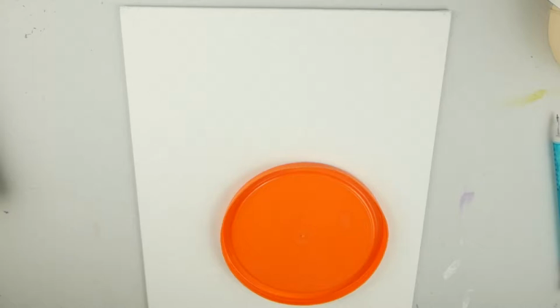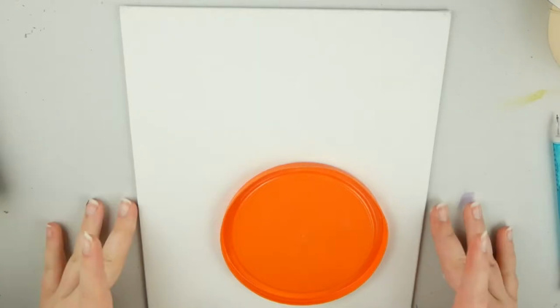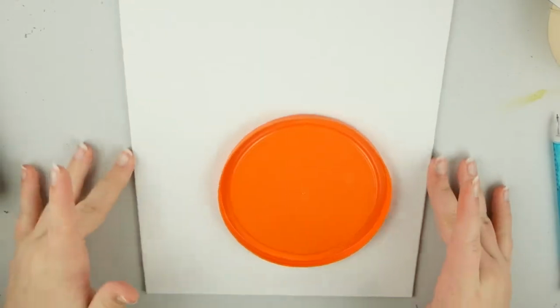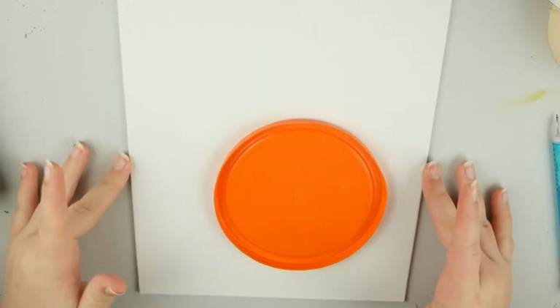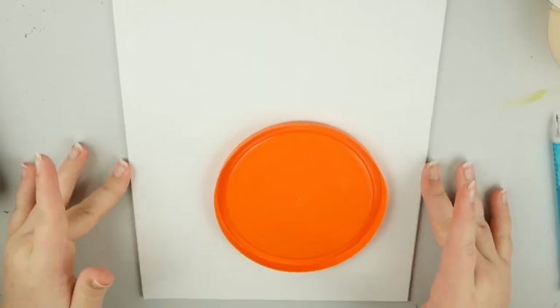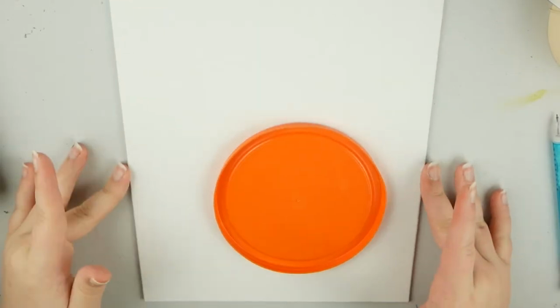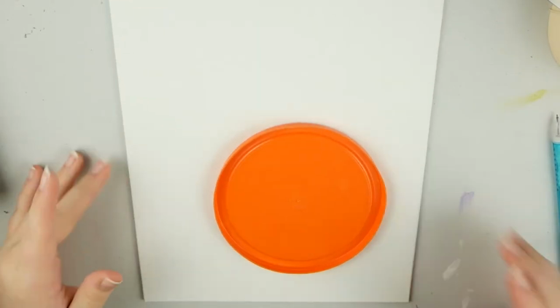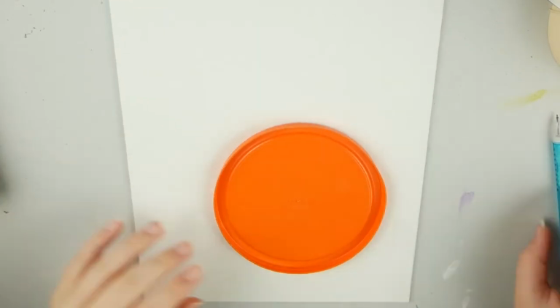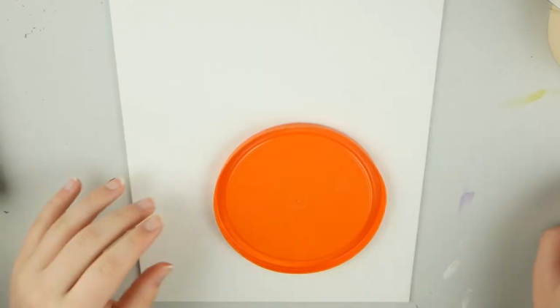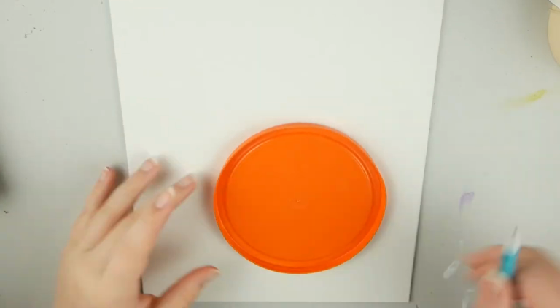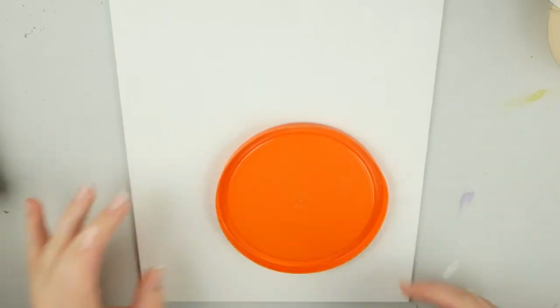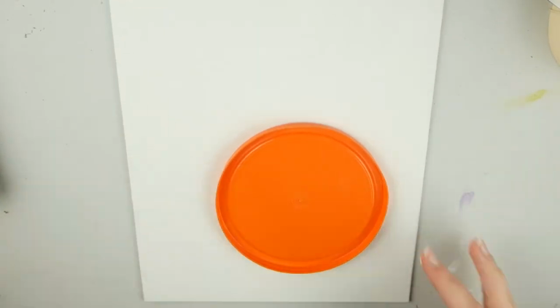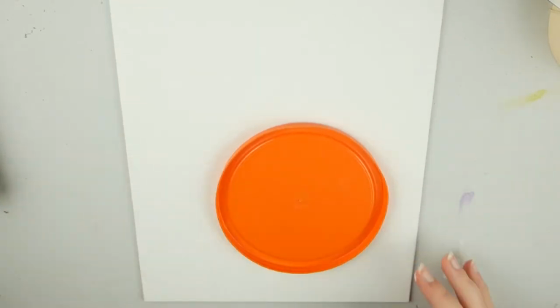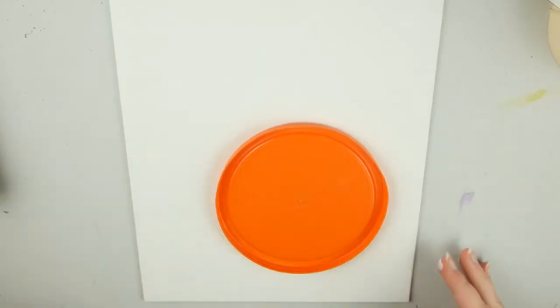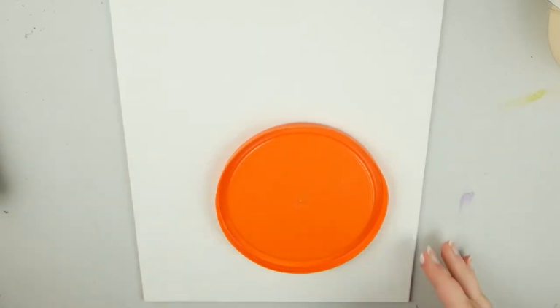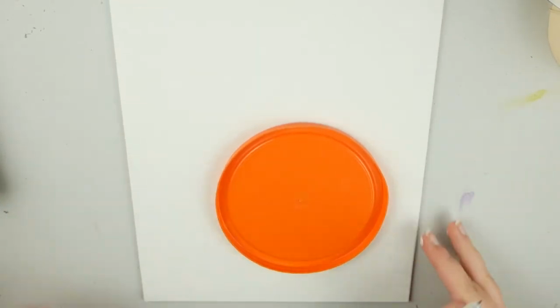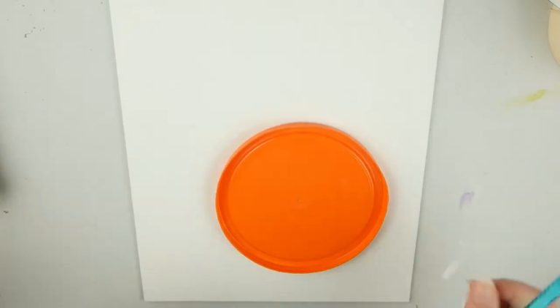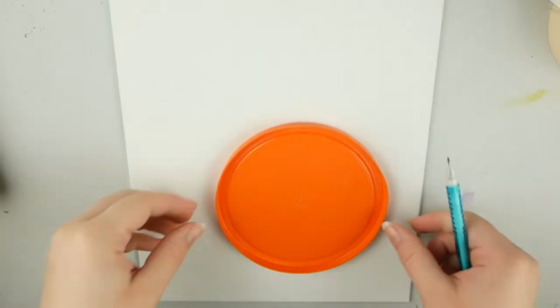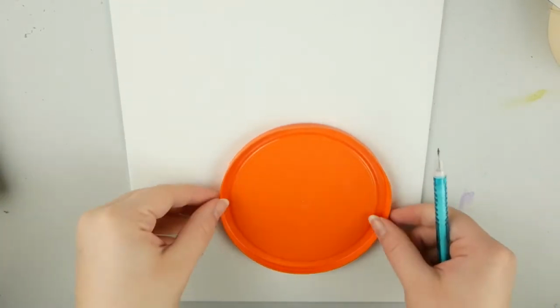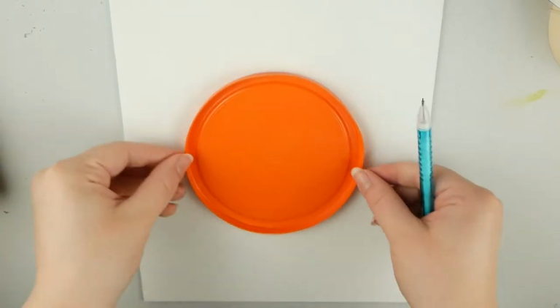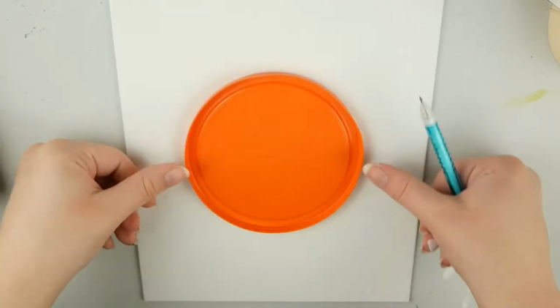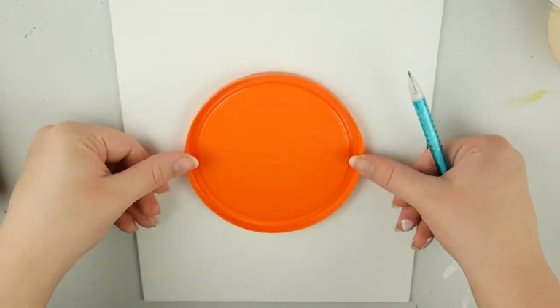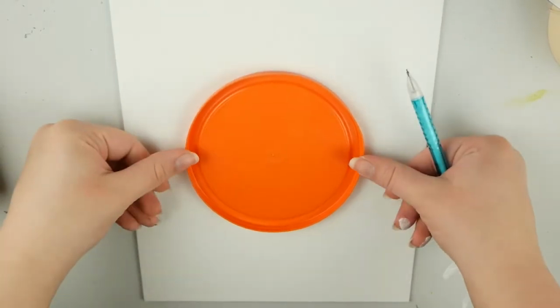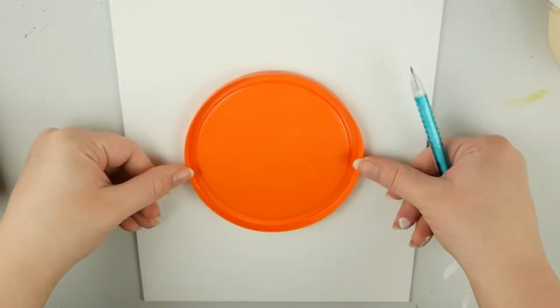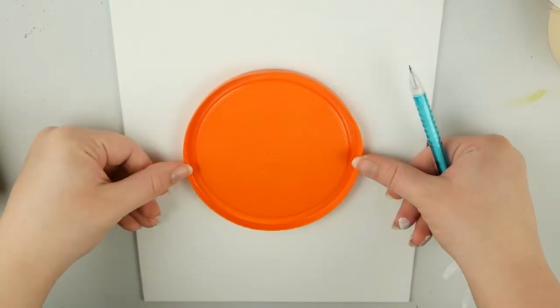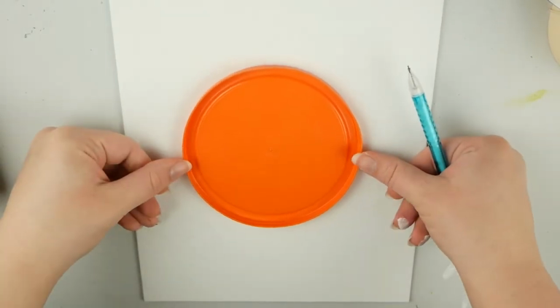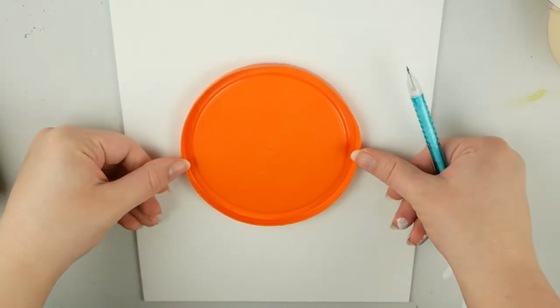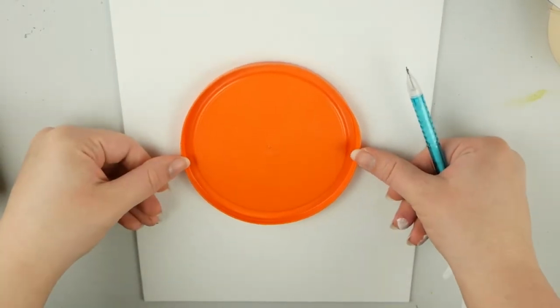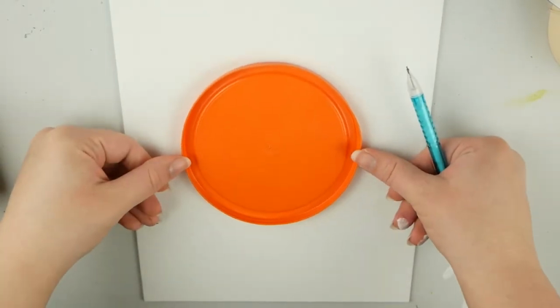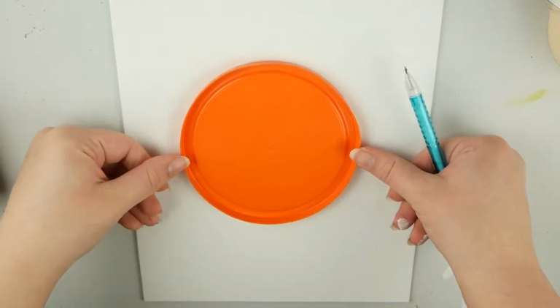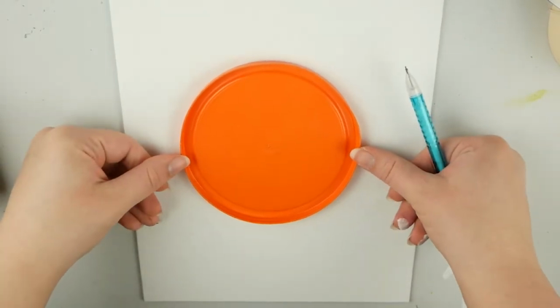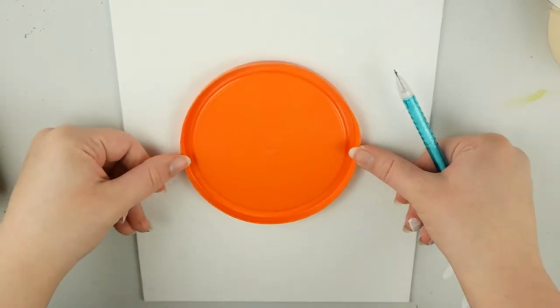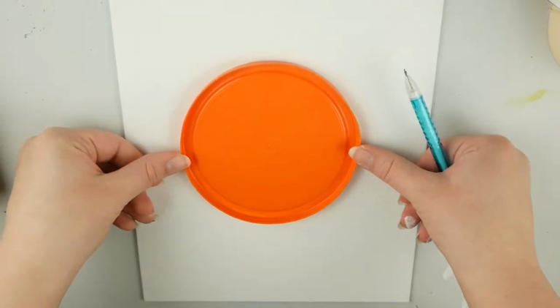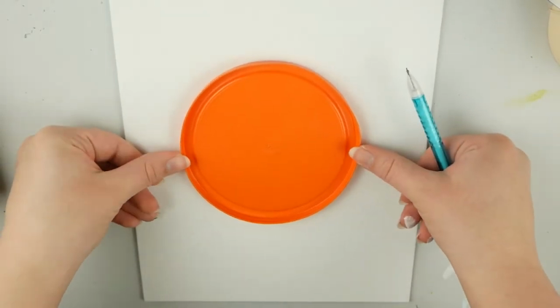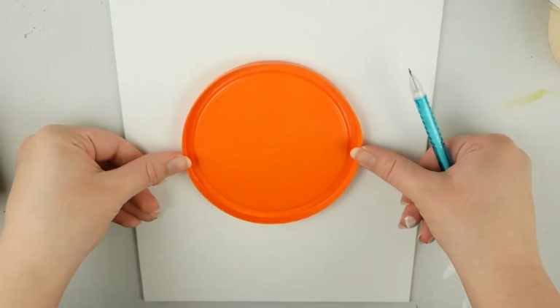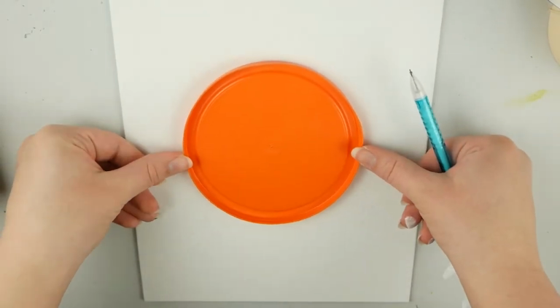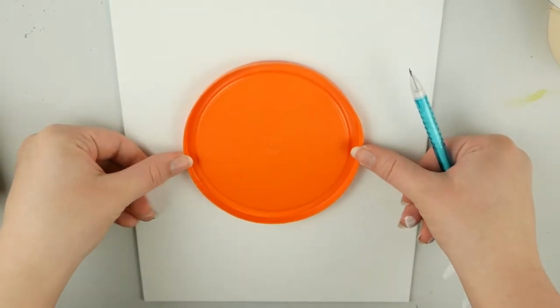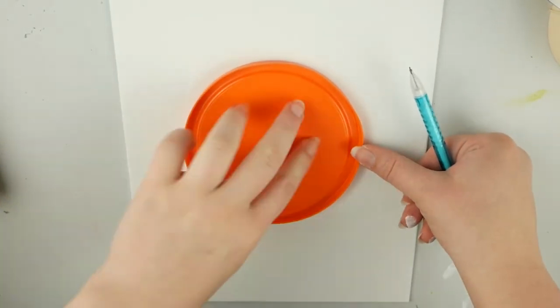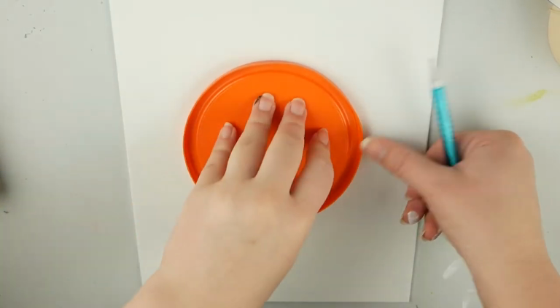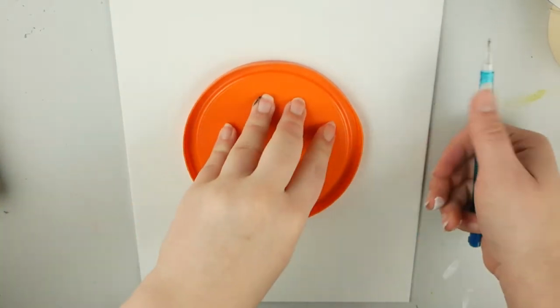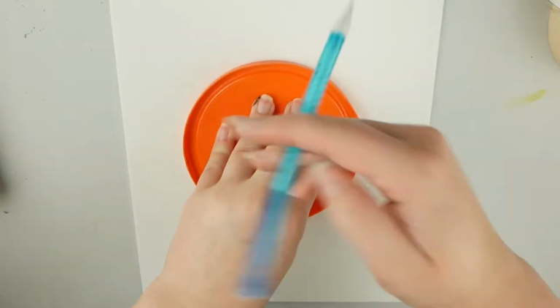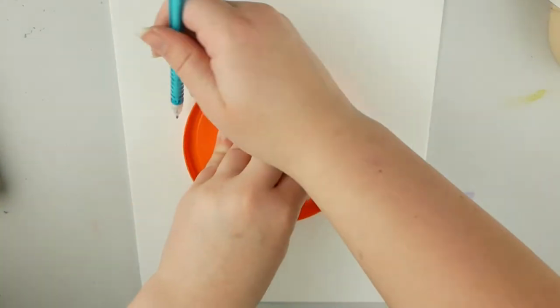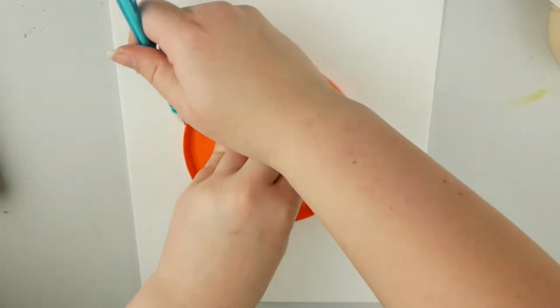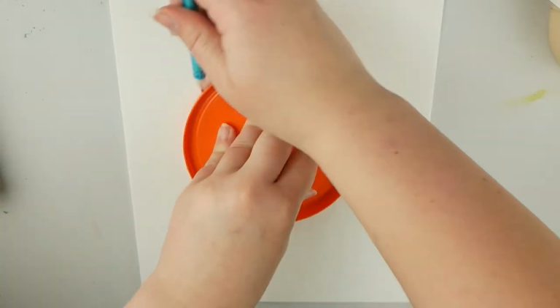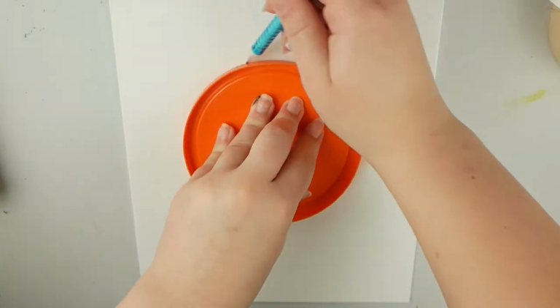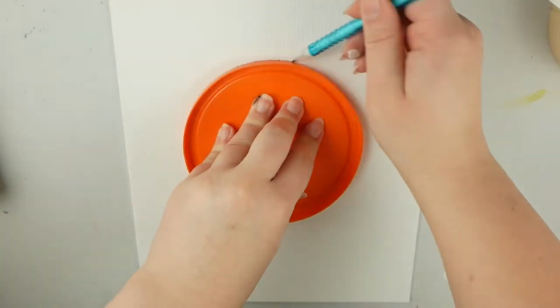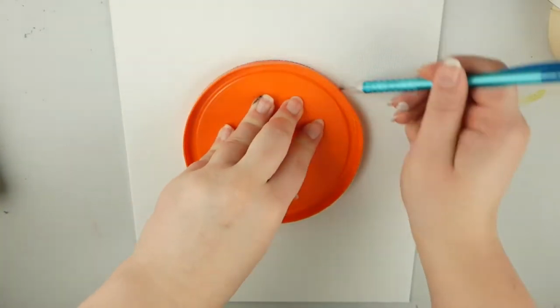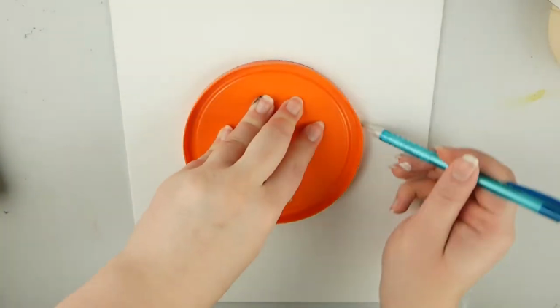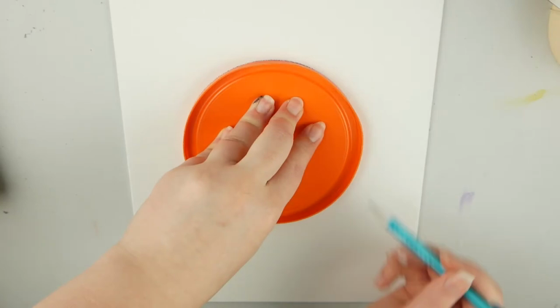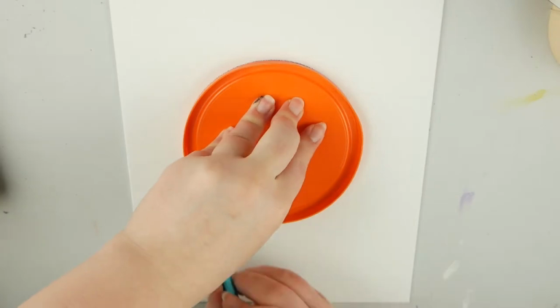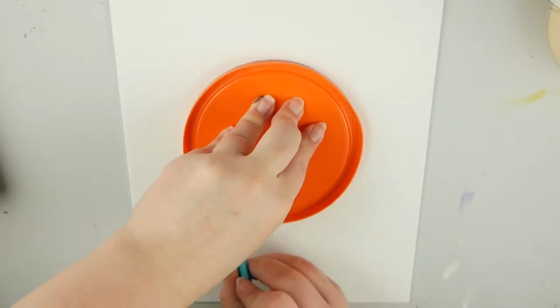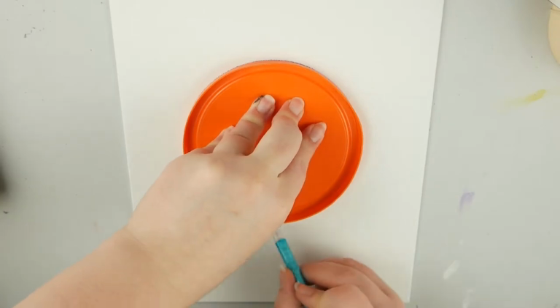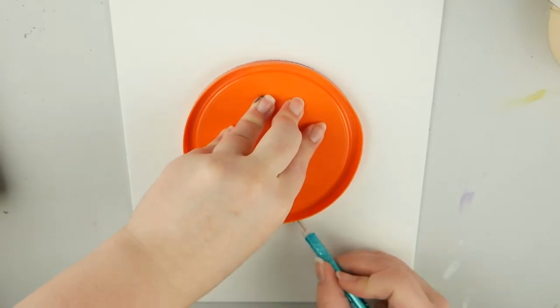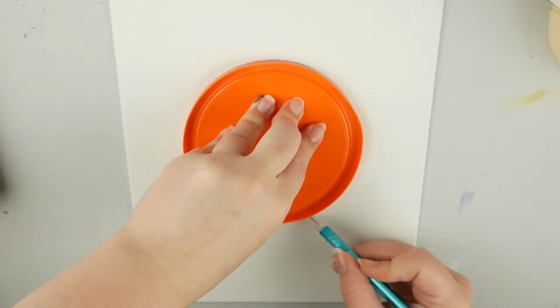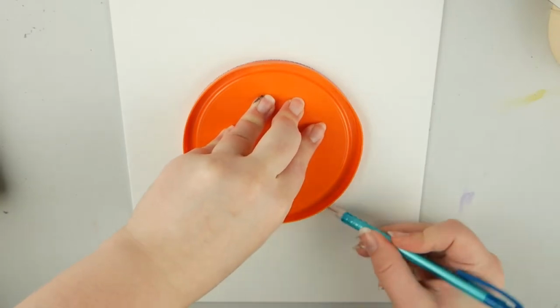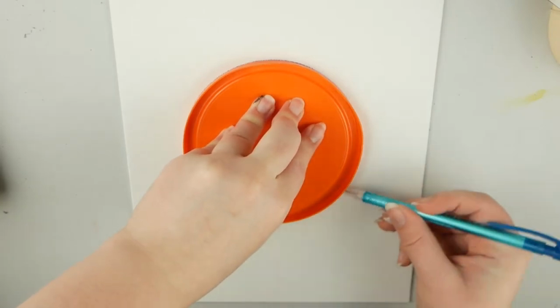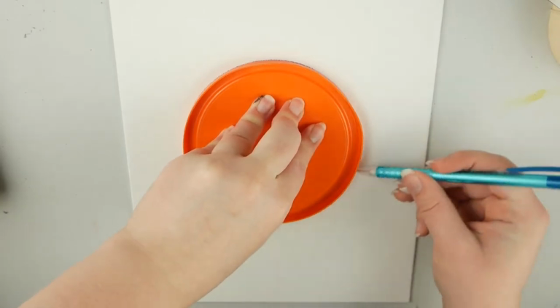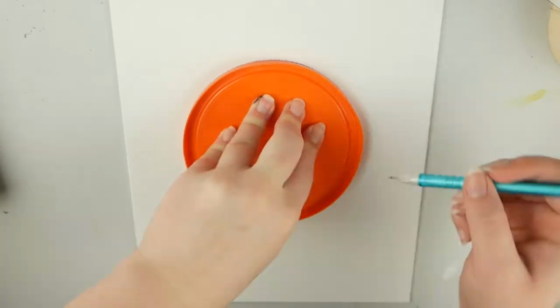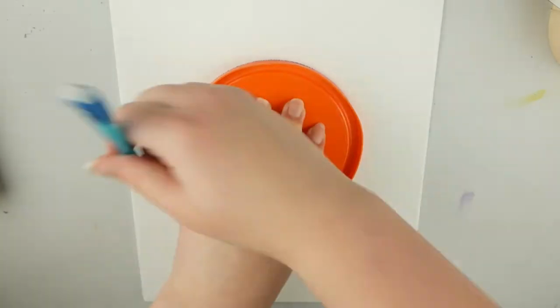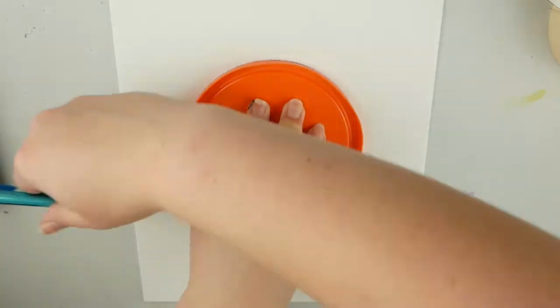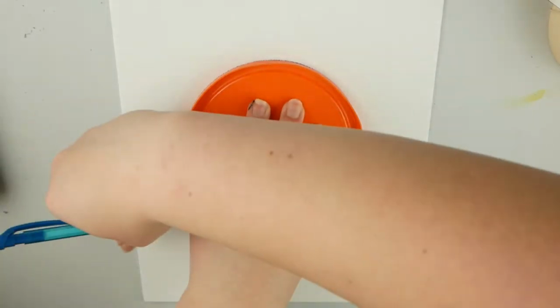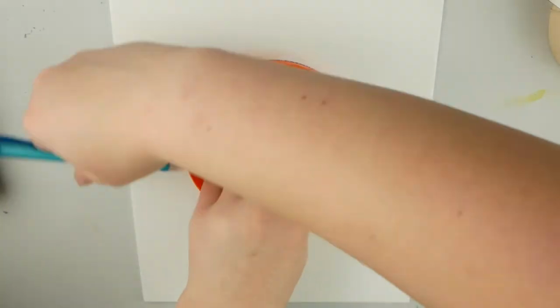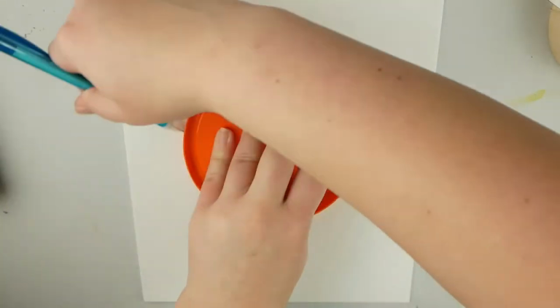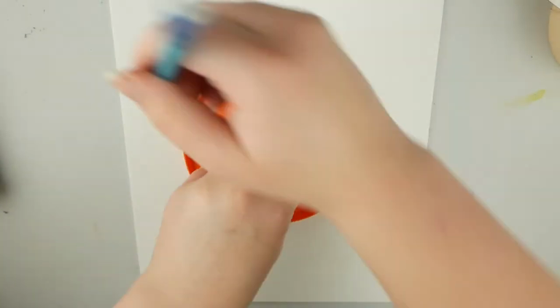Hey everybody, today I'm going to be showing you guys how to paint a super awesome trippy acrylic pour crystal ball.